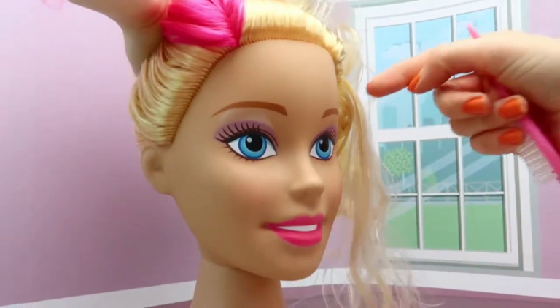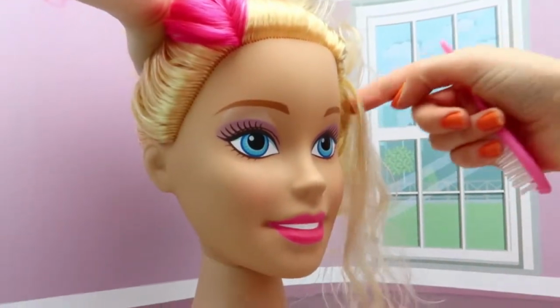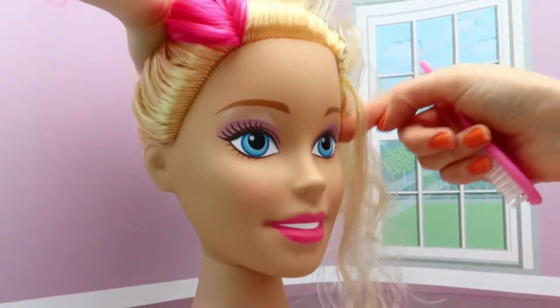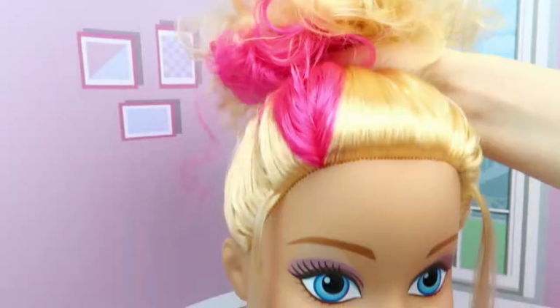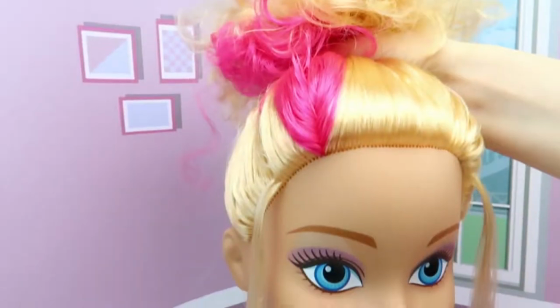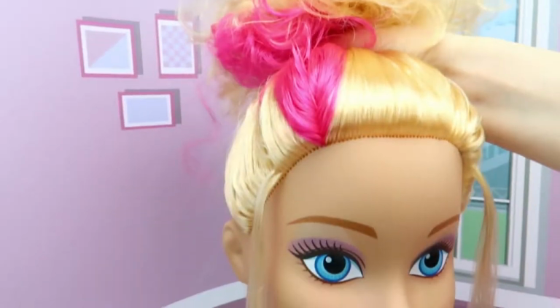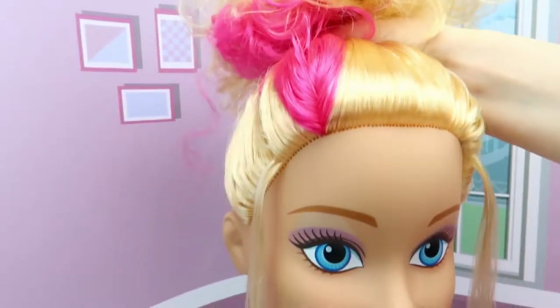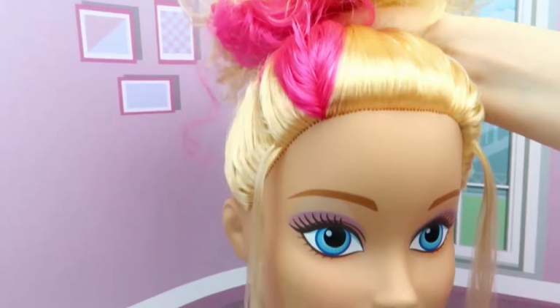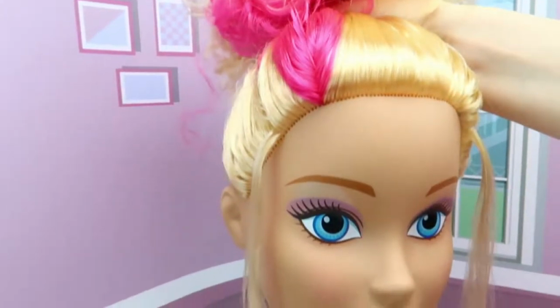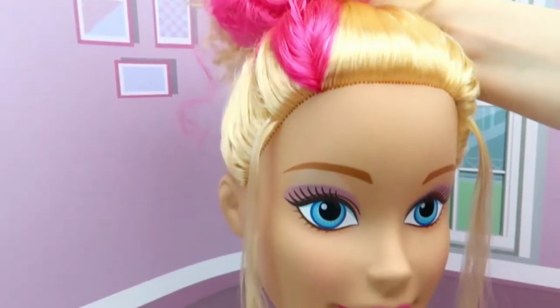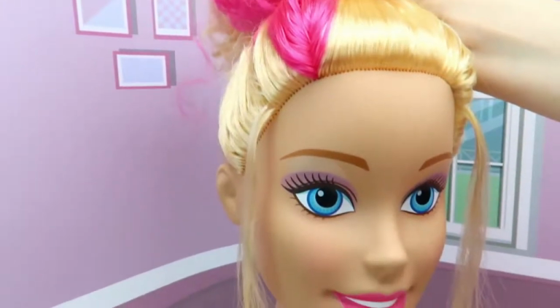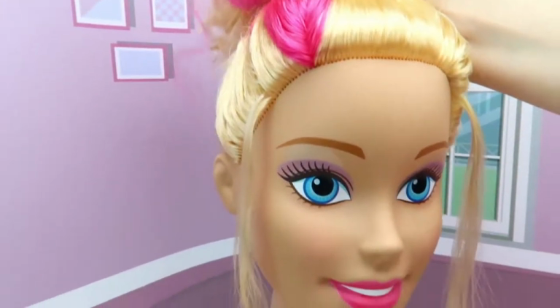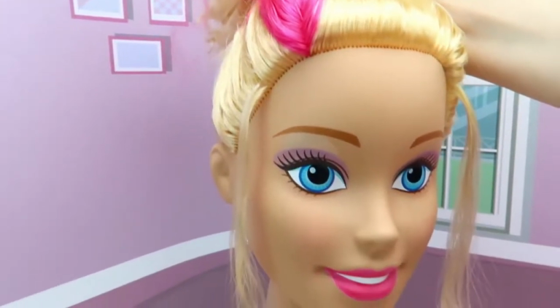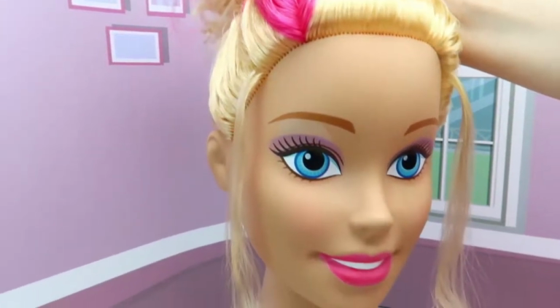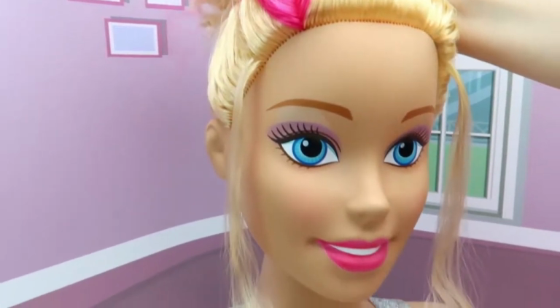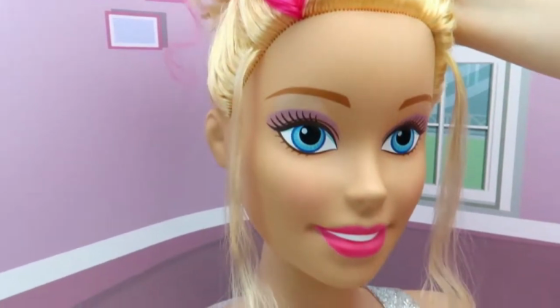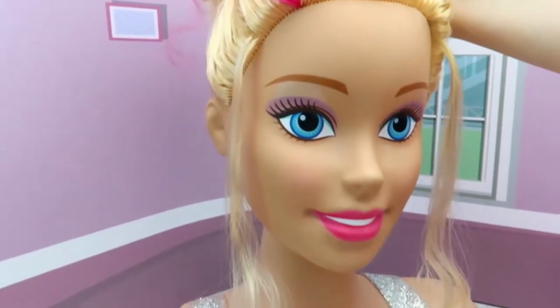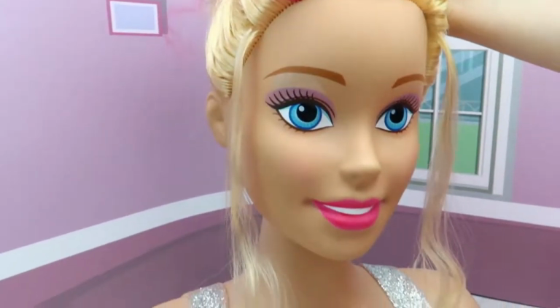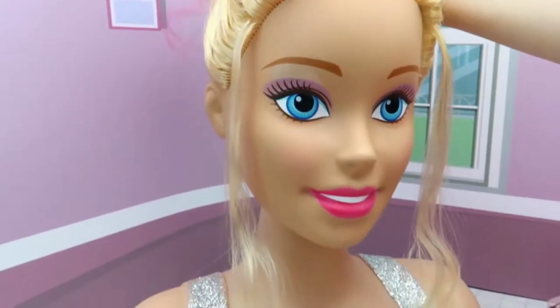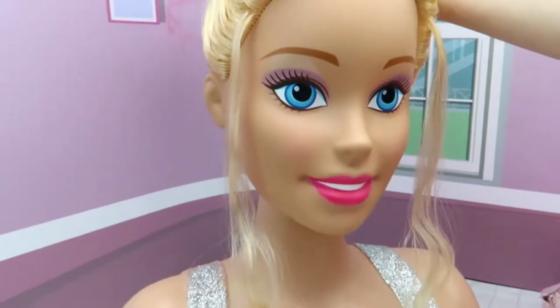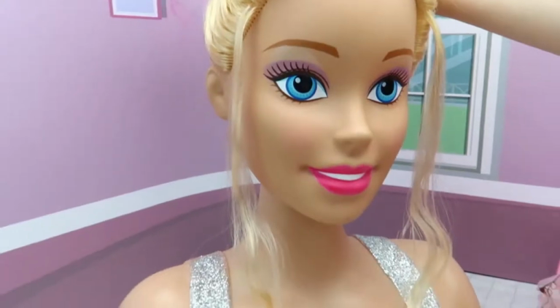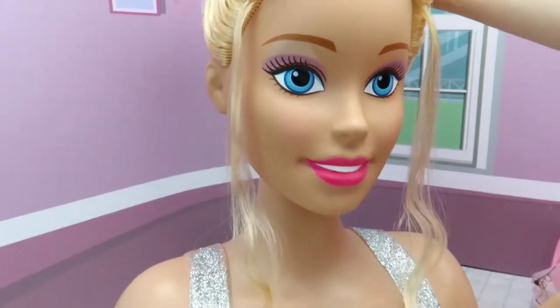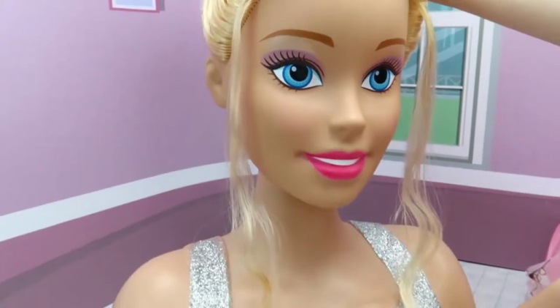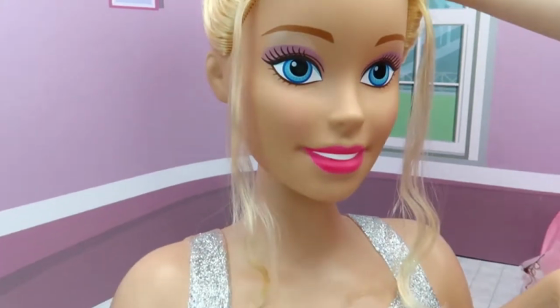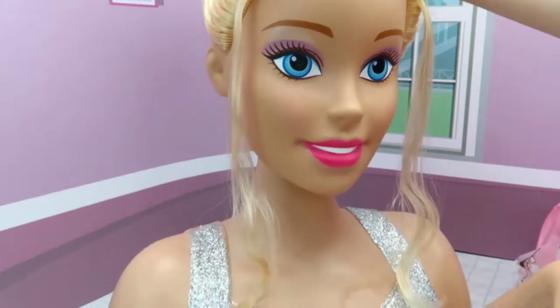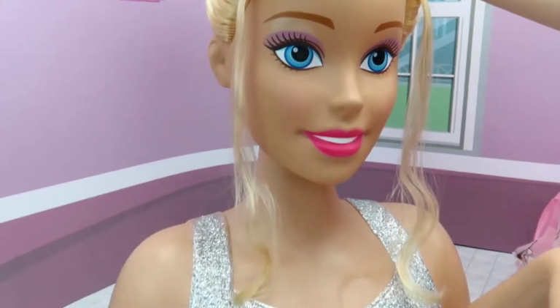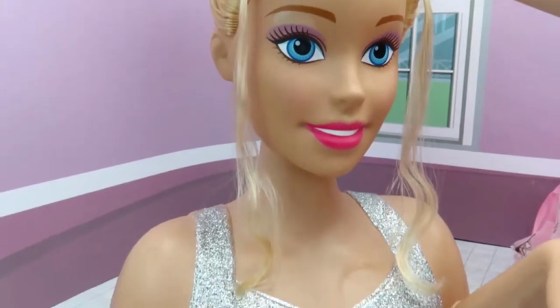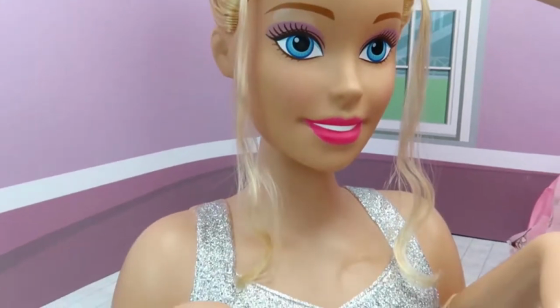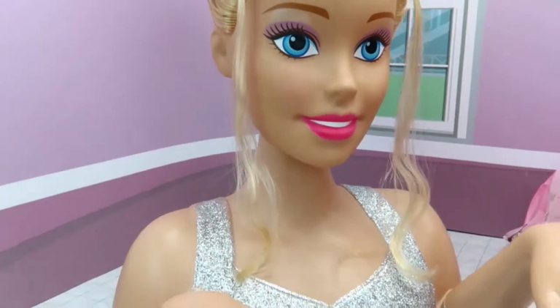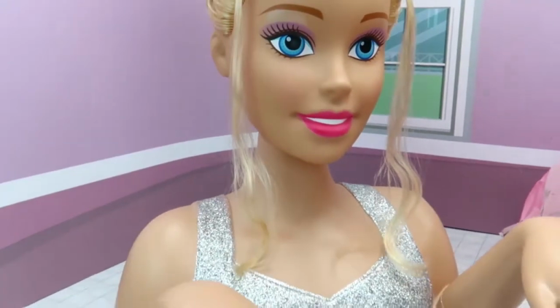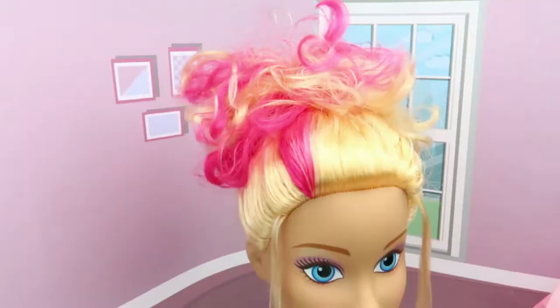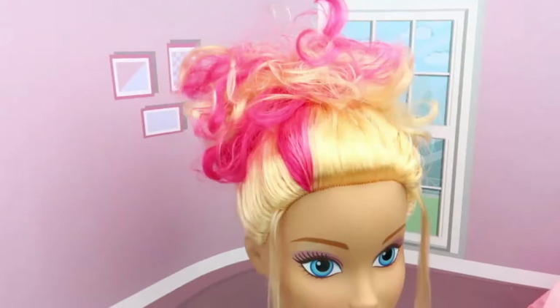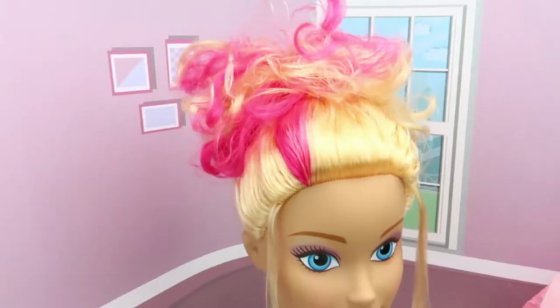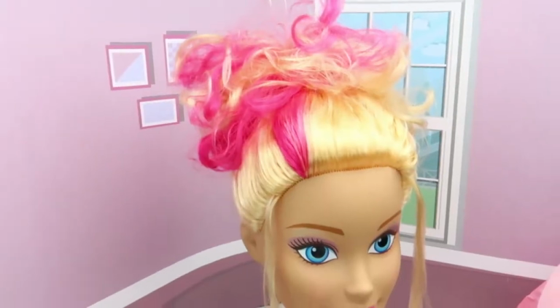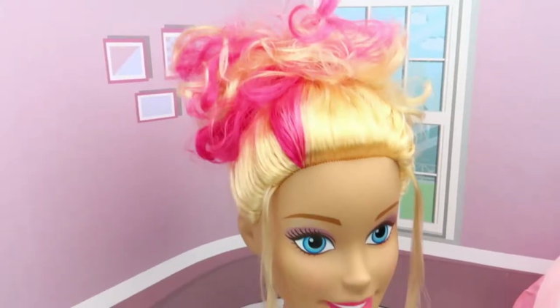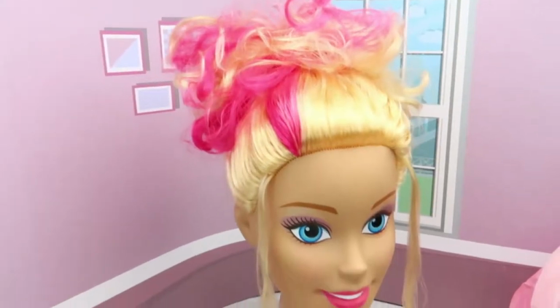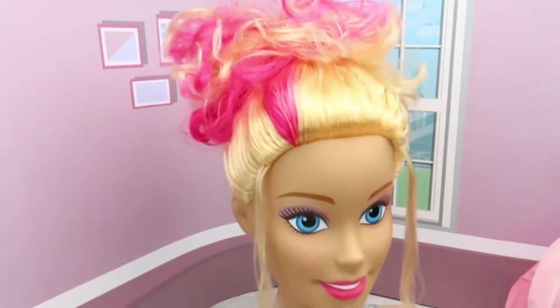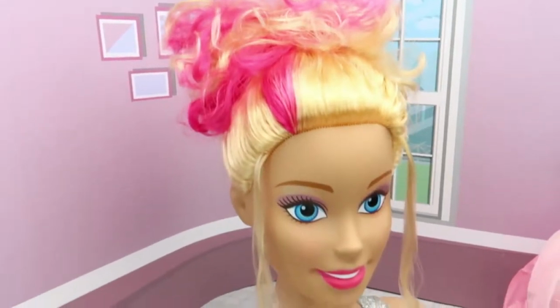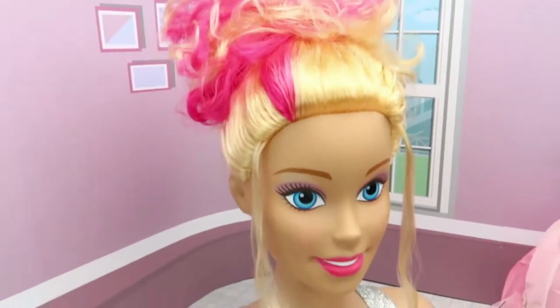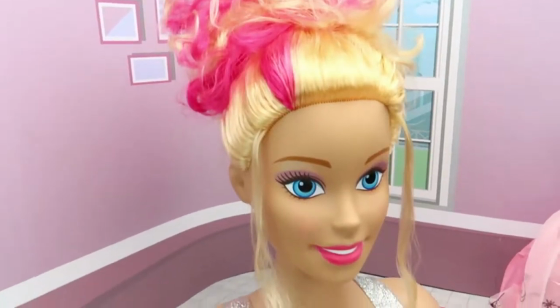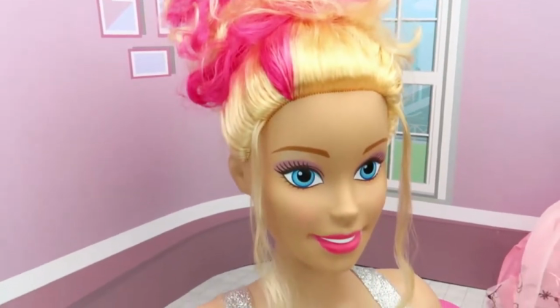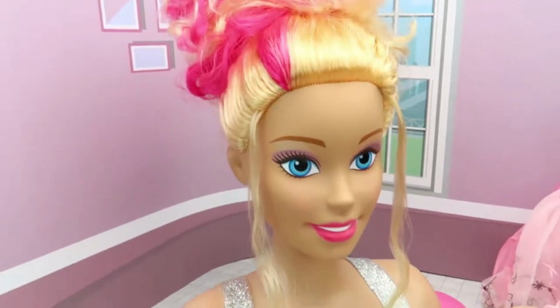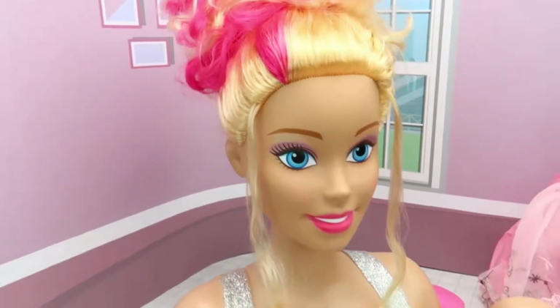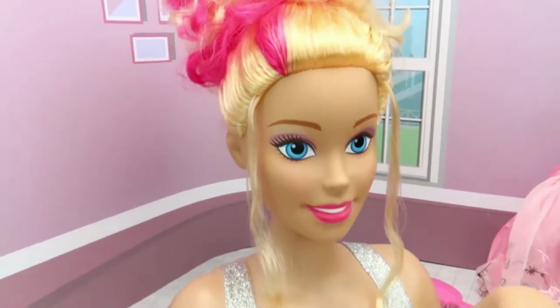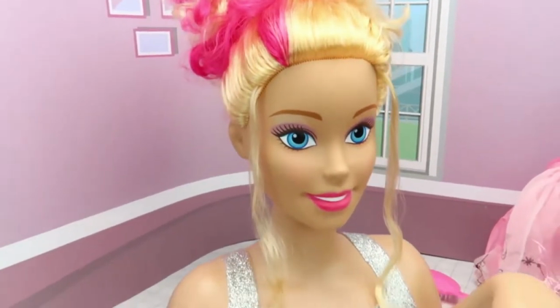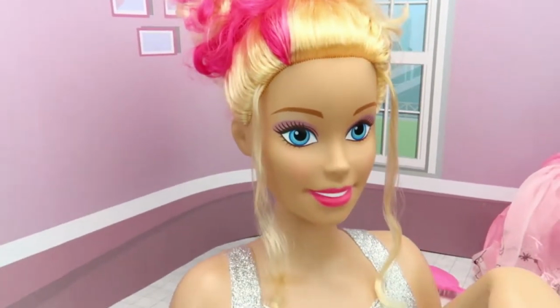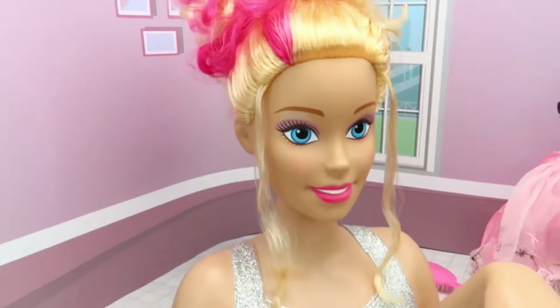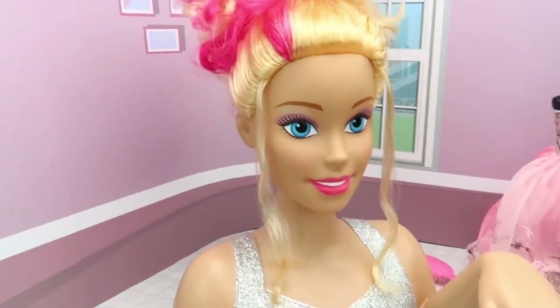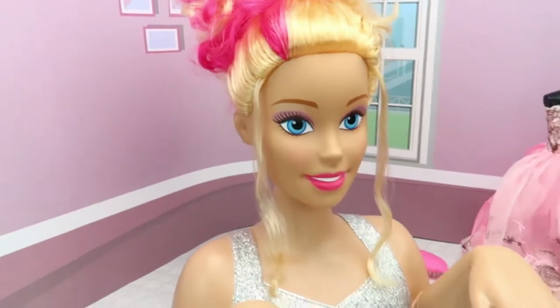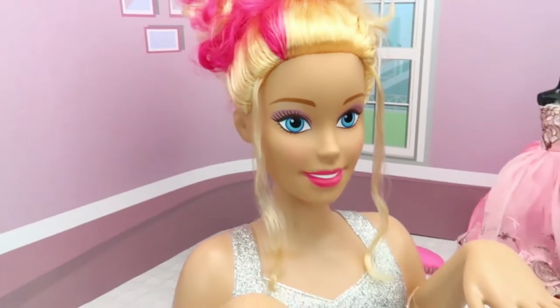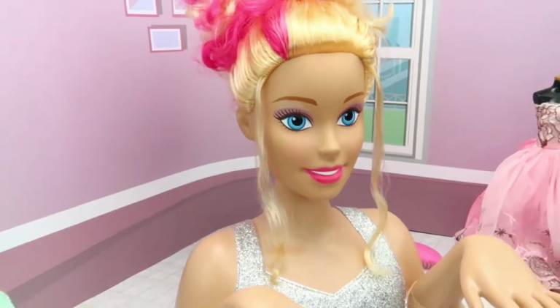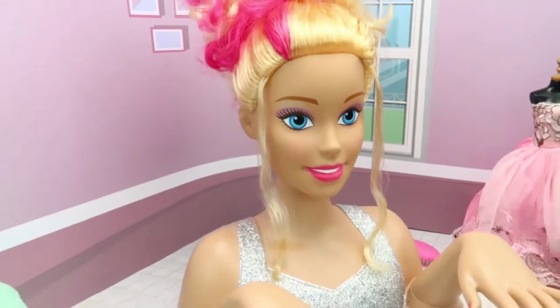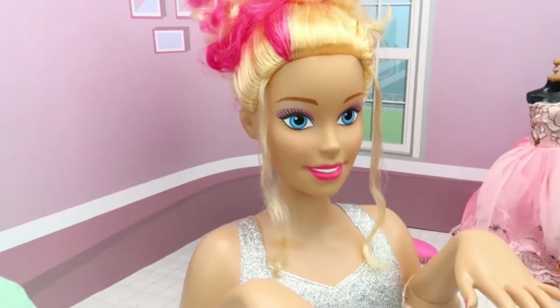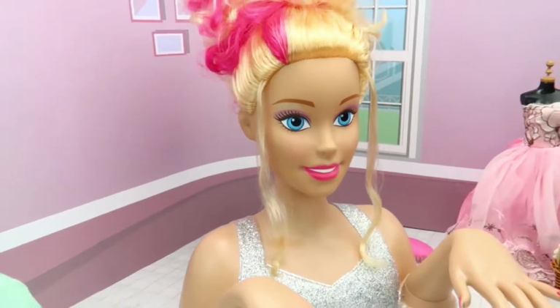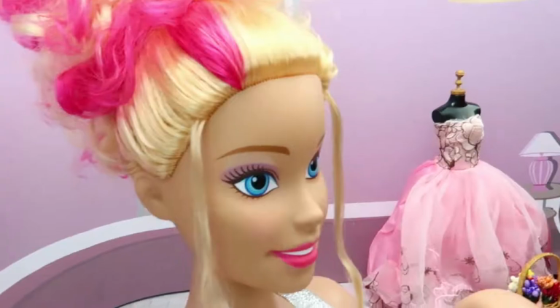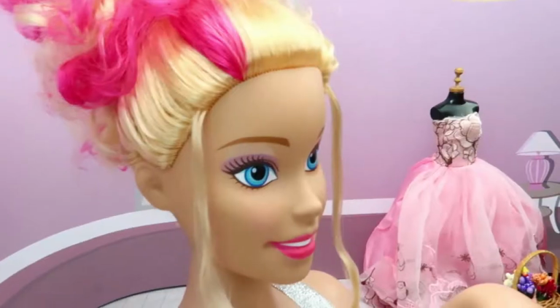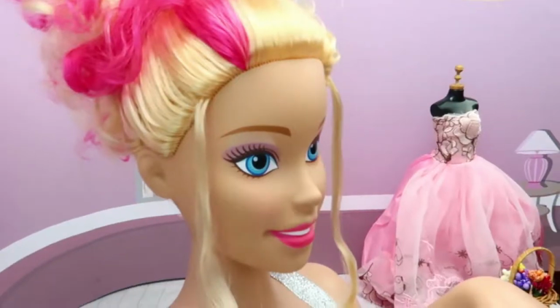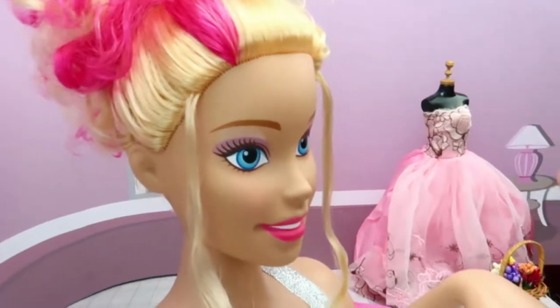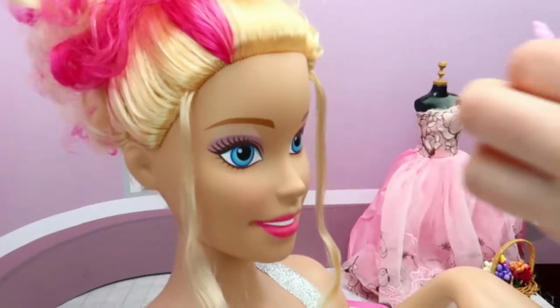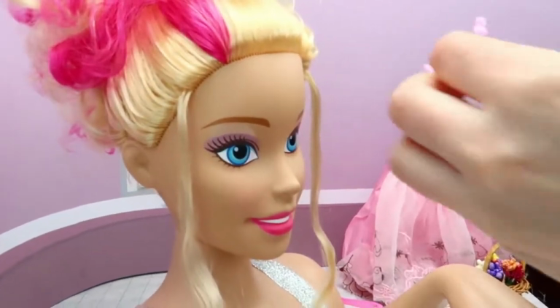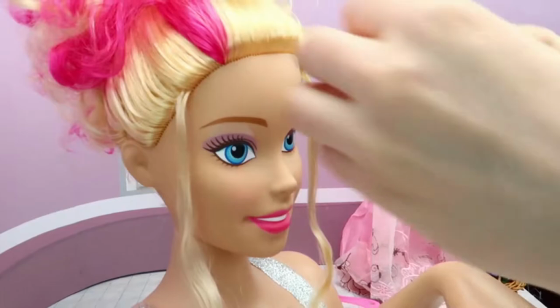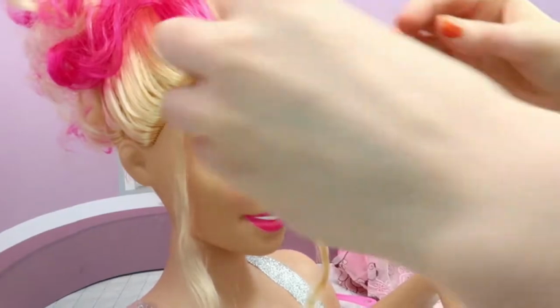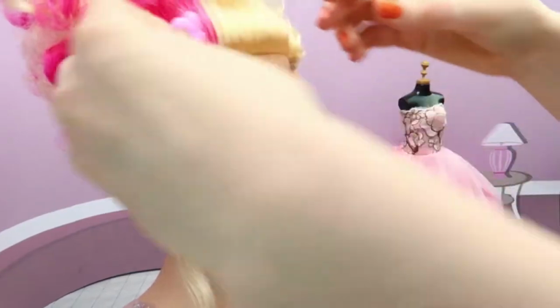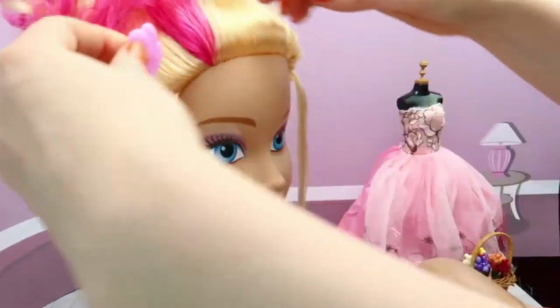And some here to the next side. All right Barbie, your hair is done! Now decorating your hair.